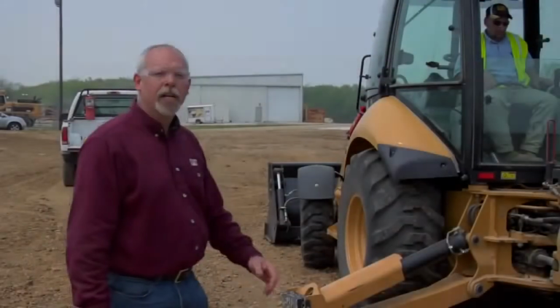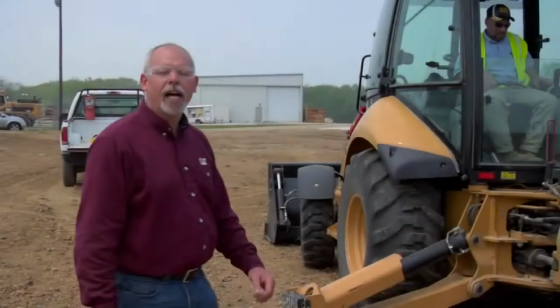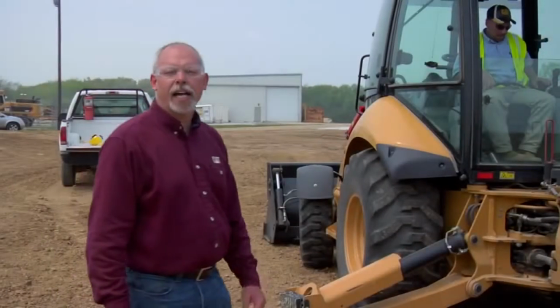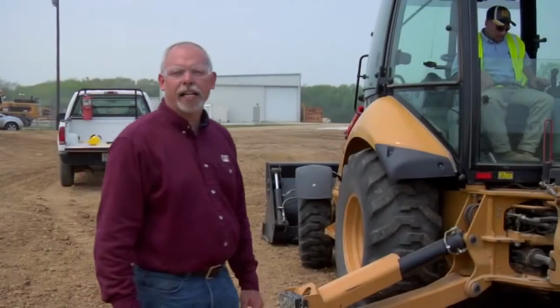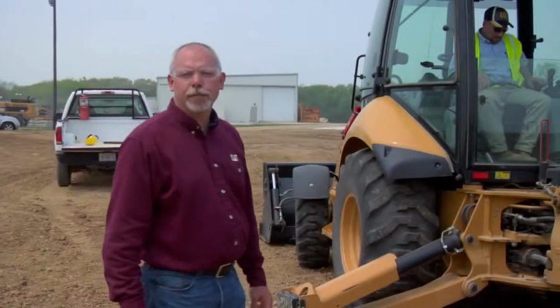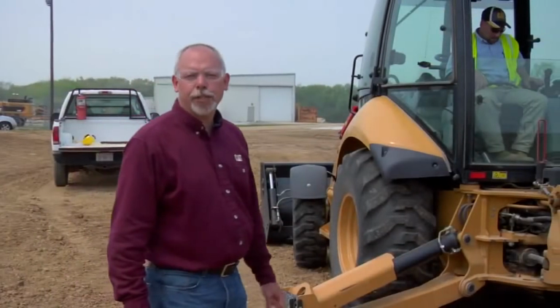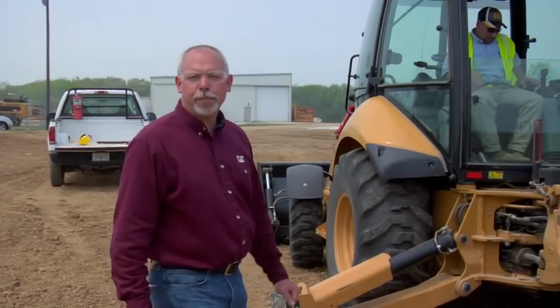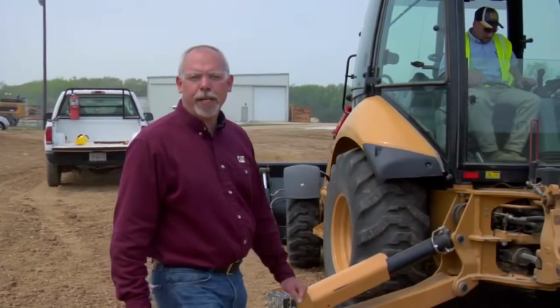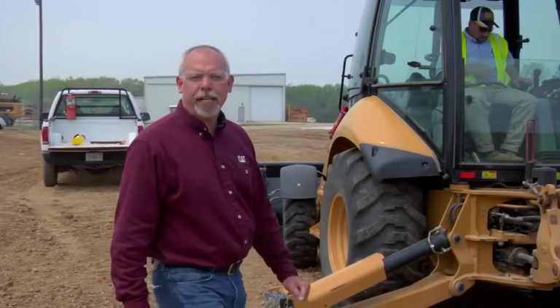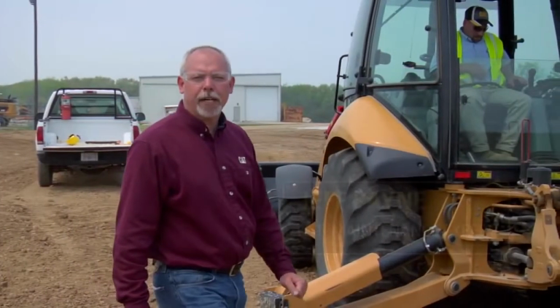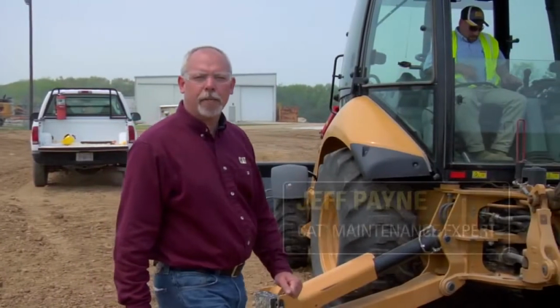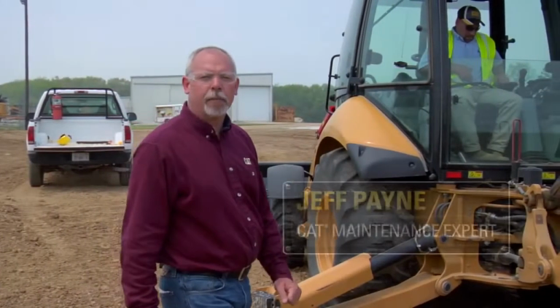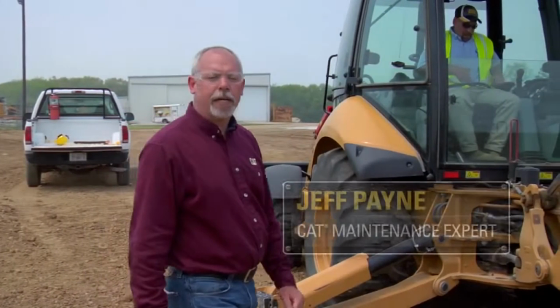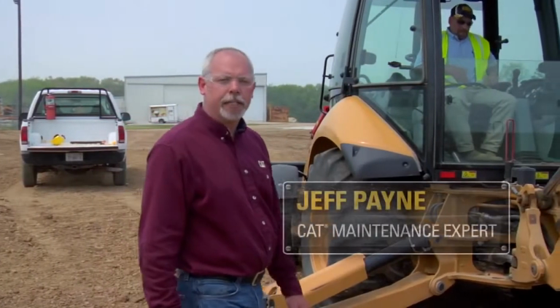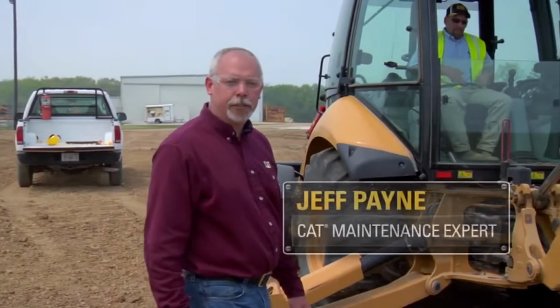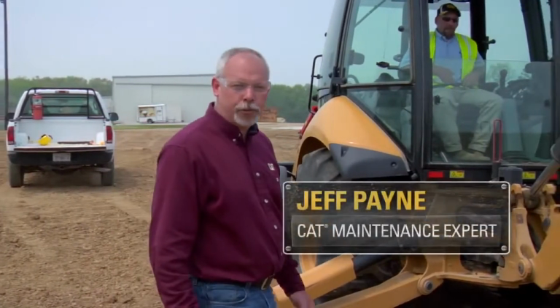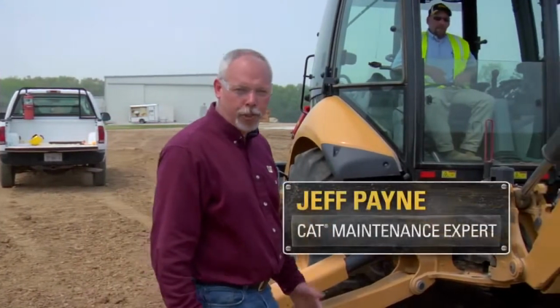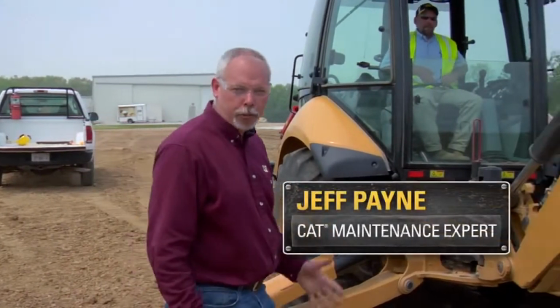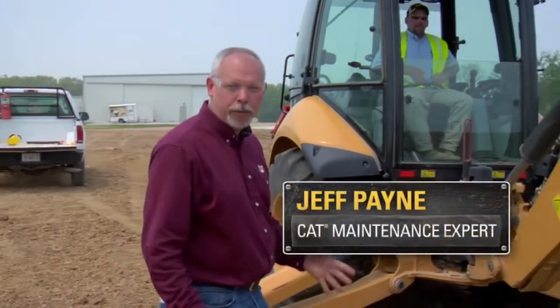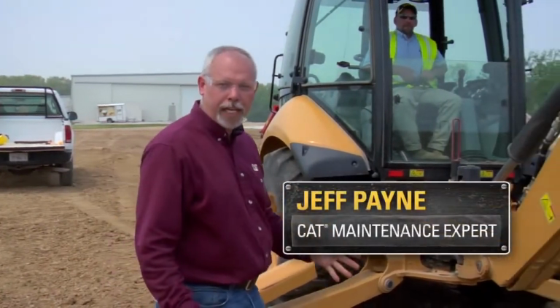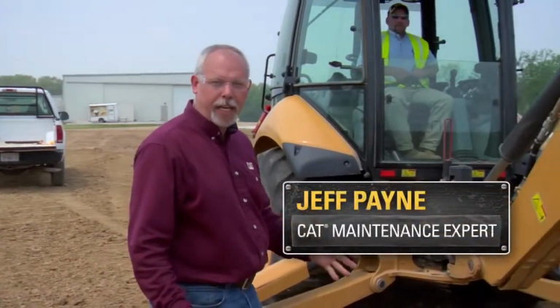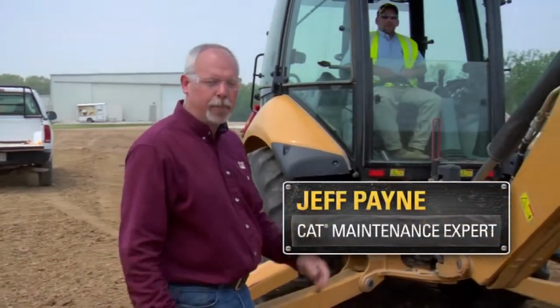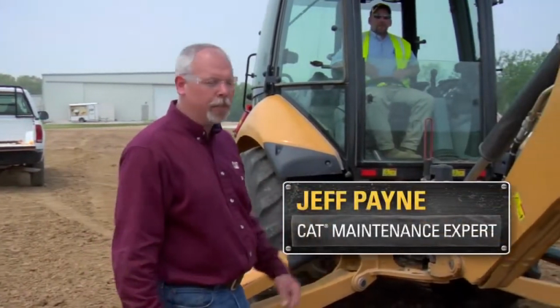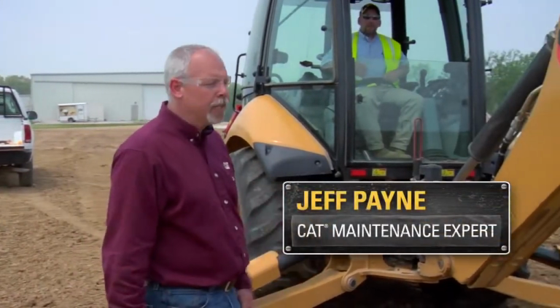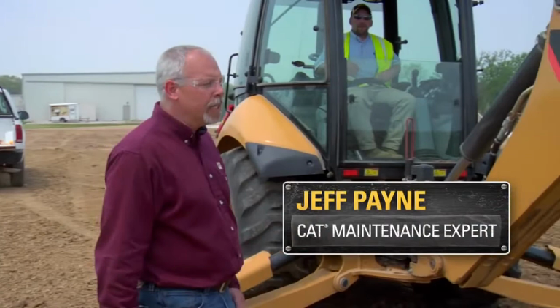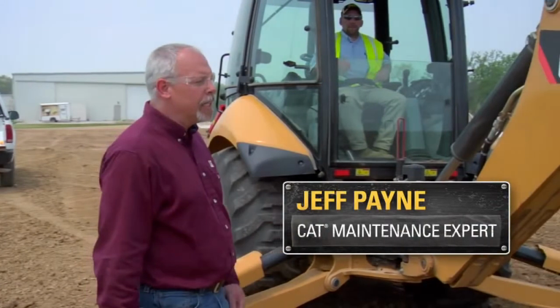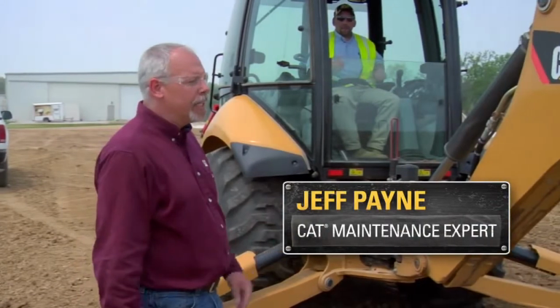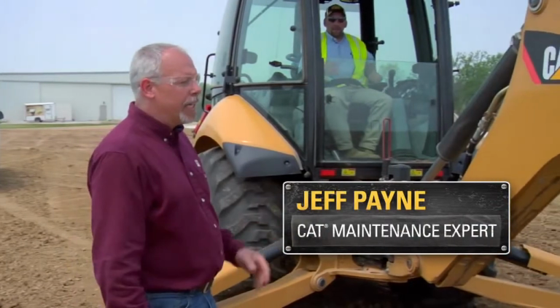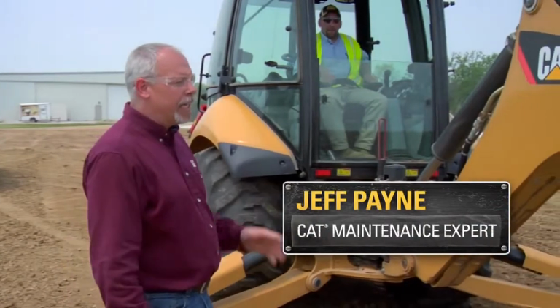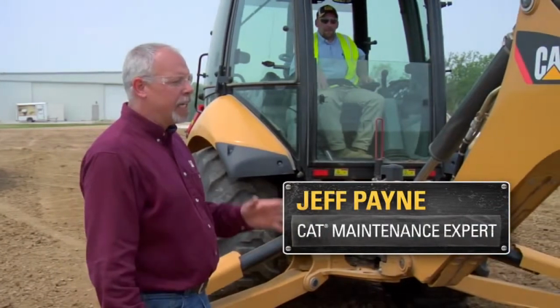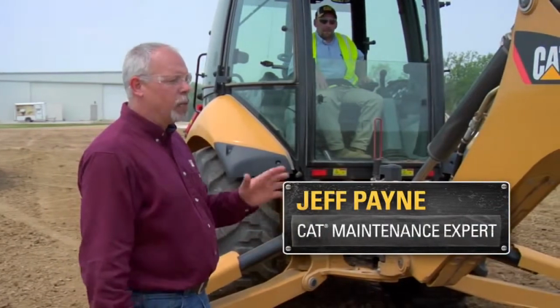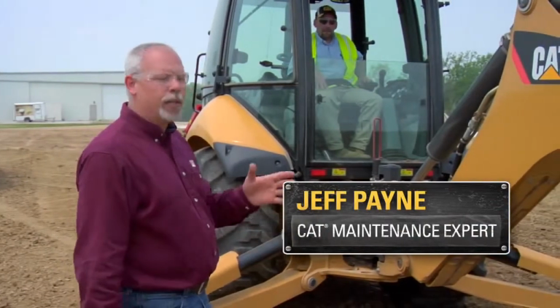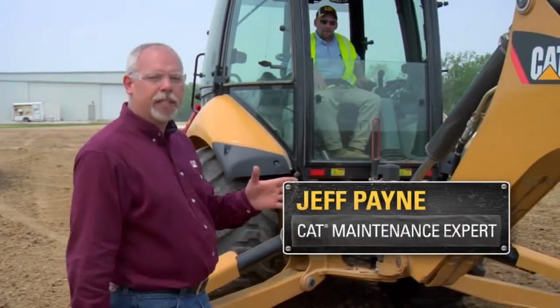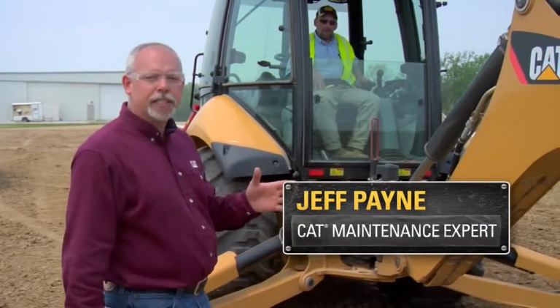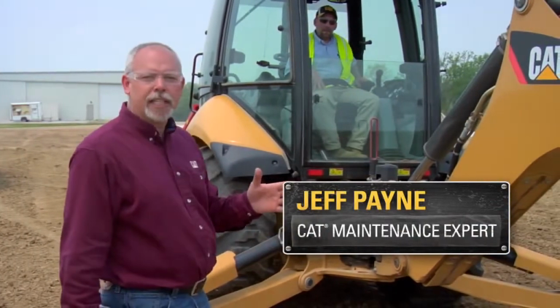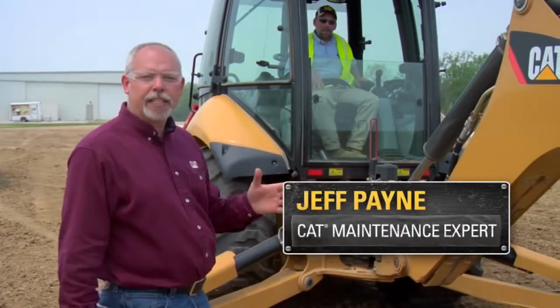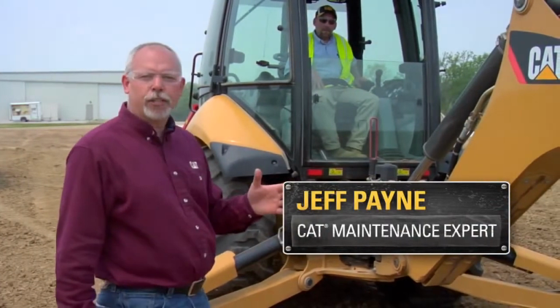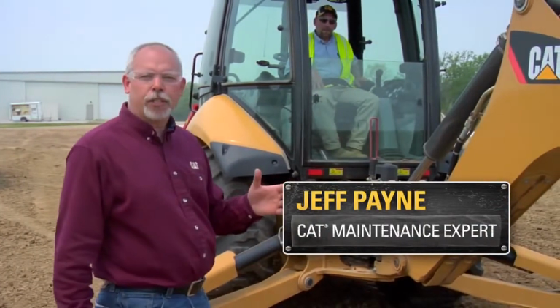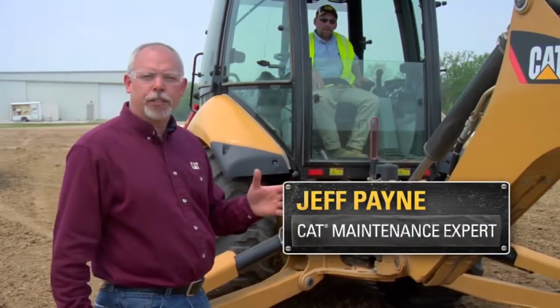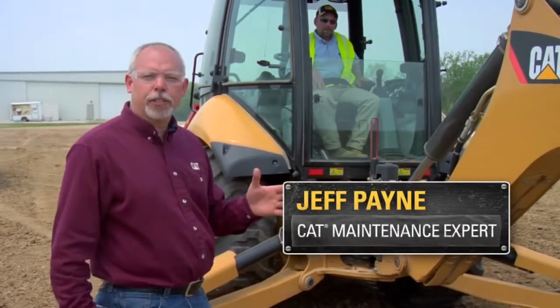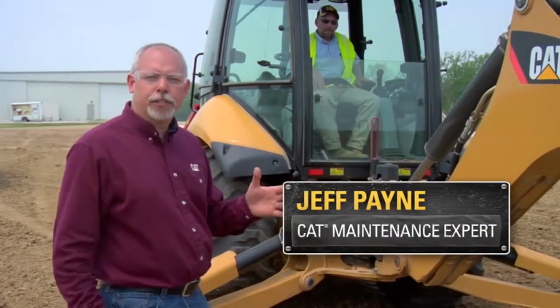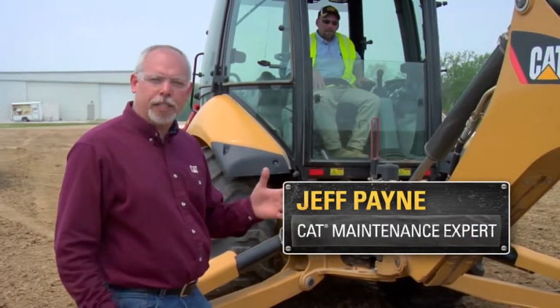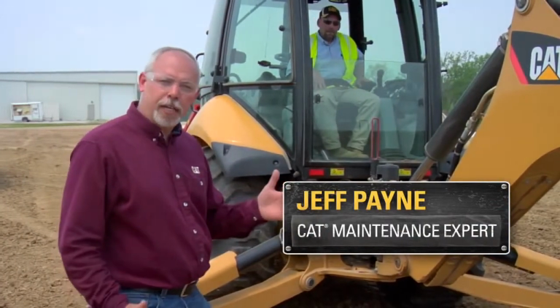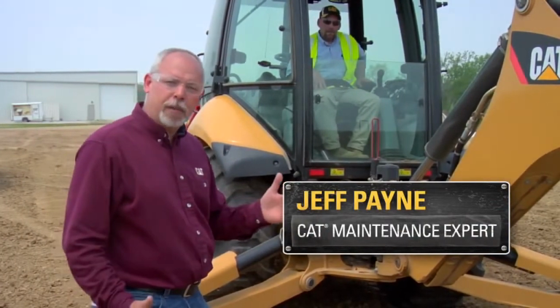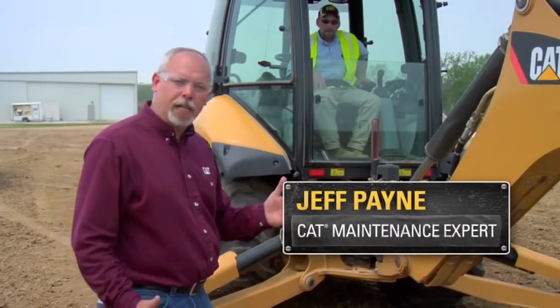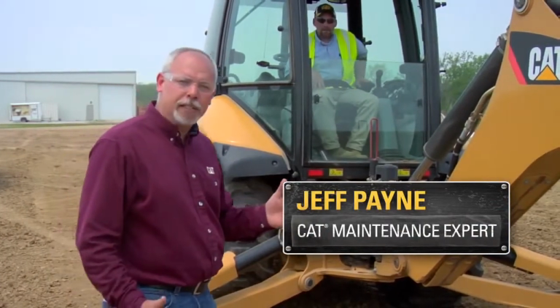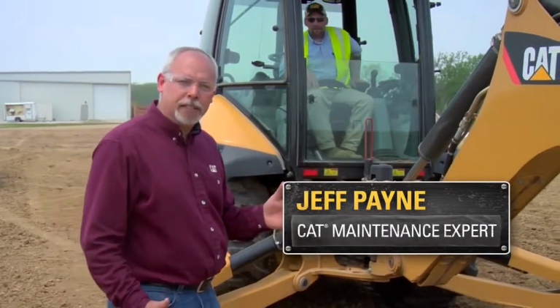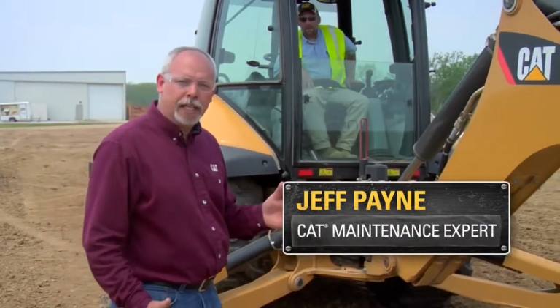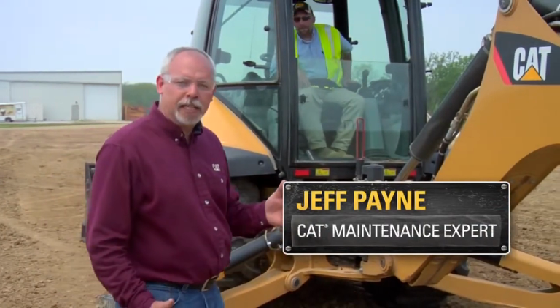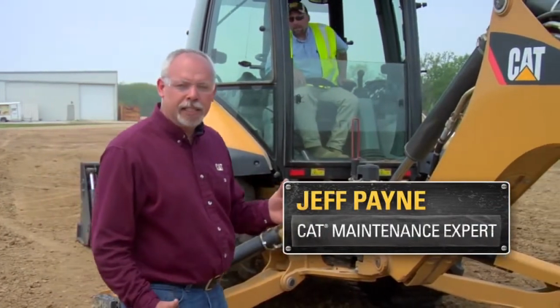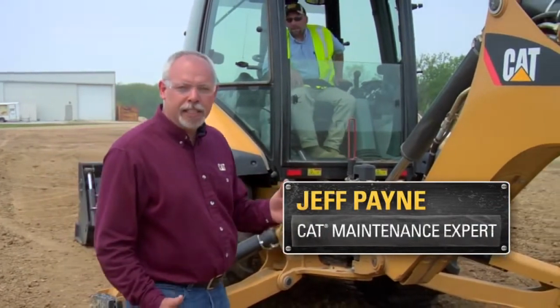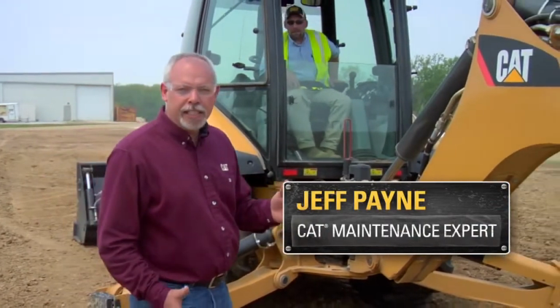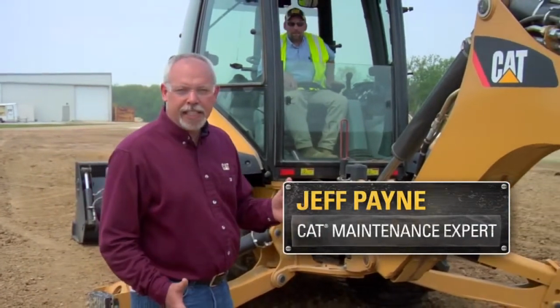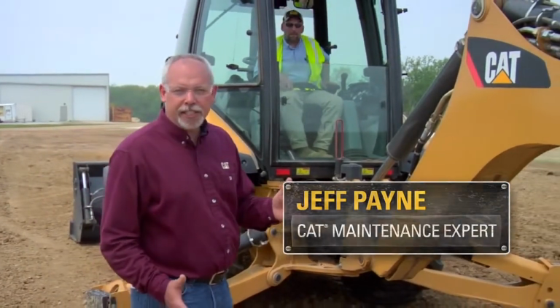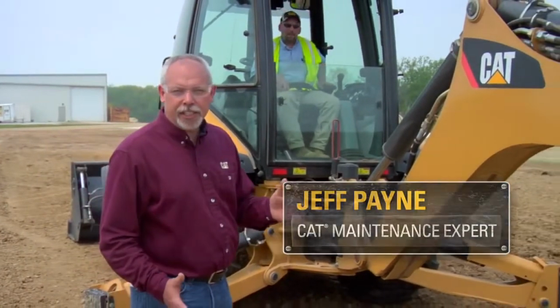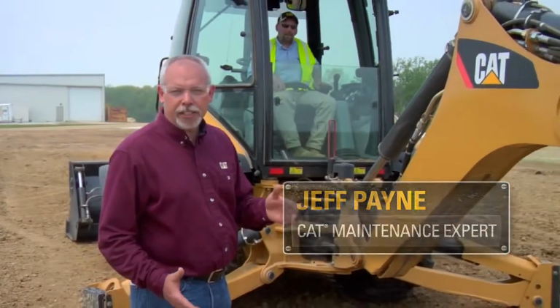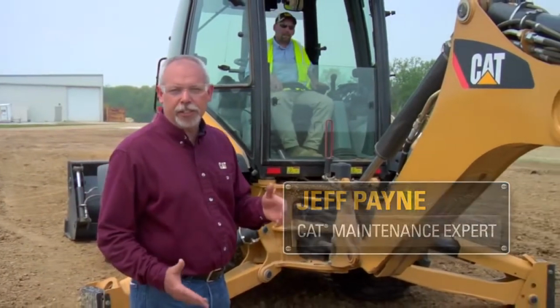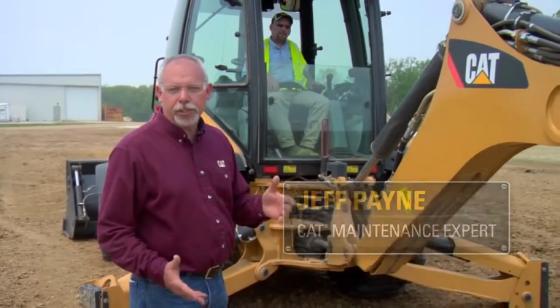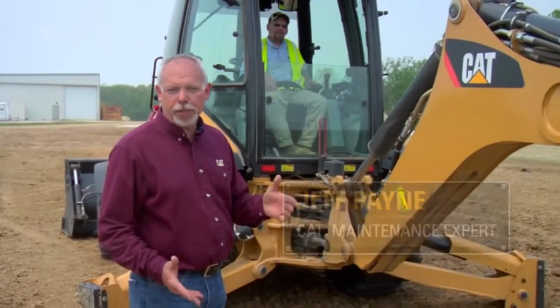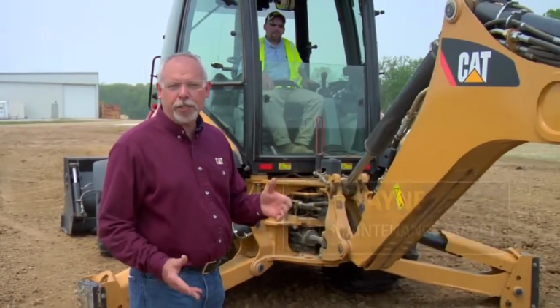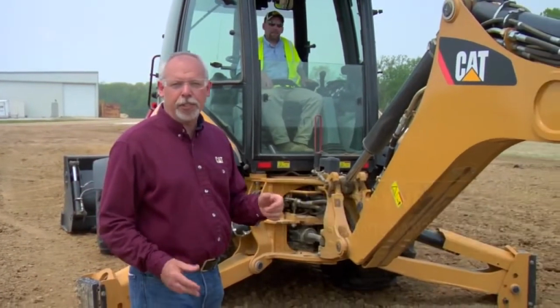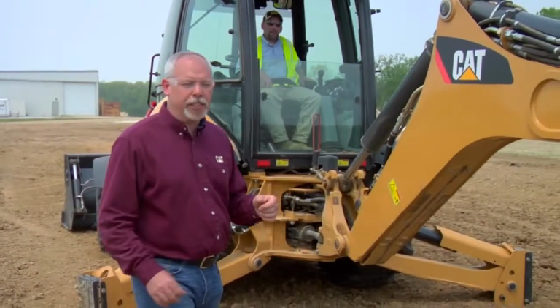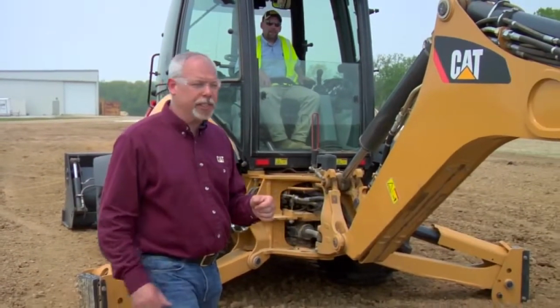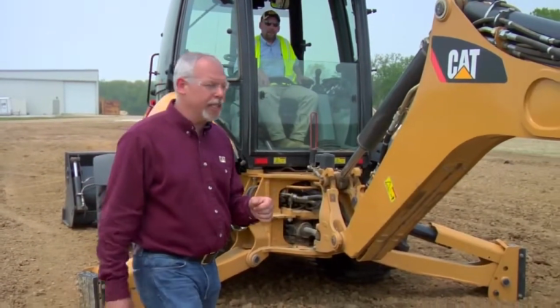Hi, I'm Jeff Payne, and I'm a maintenance instructor with Caterpillar. One of the things I'd like to talk to you today about is e-sticks and shimming your e-stick.